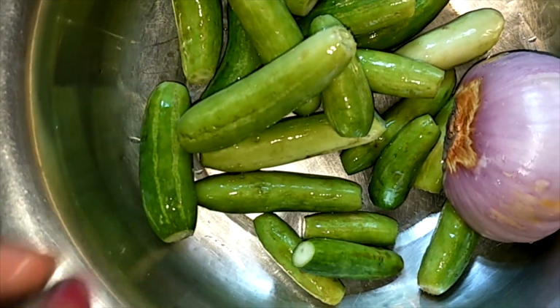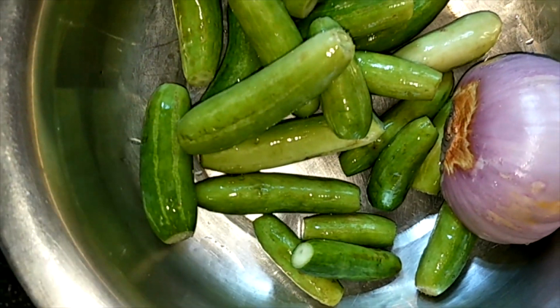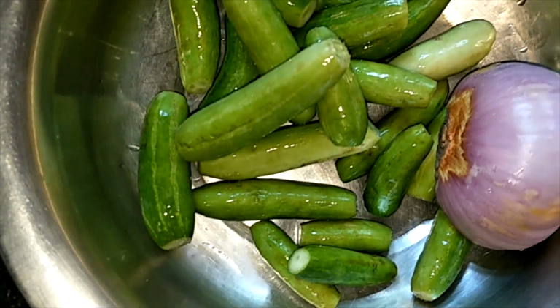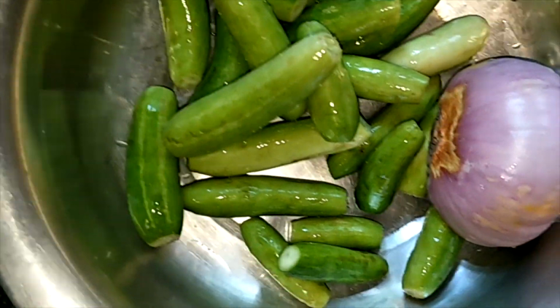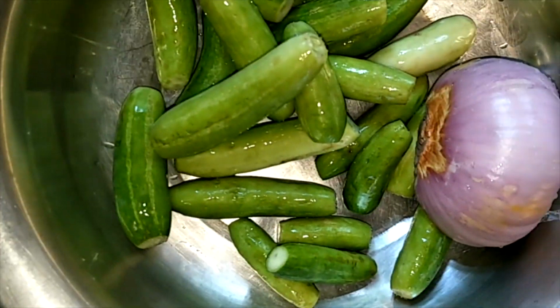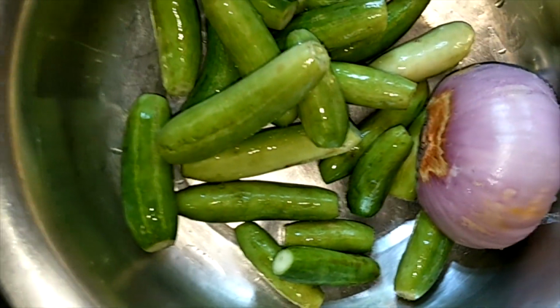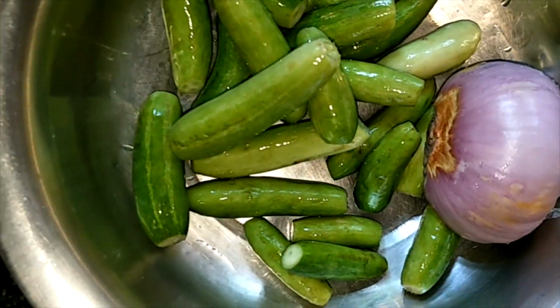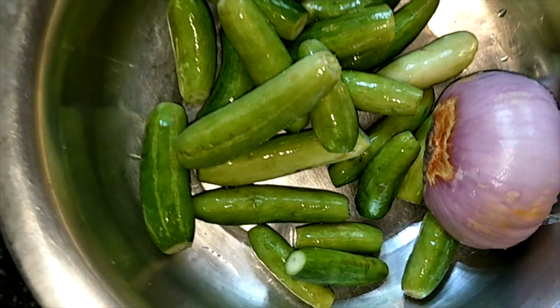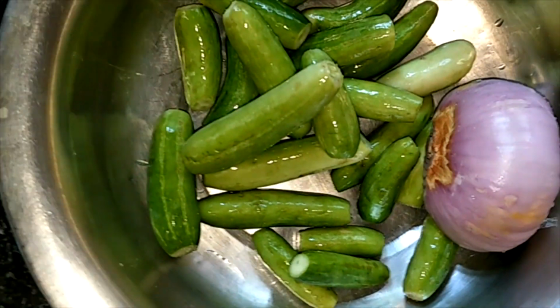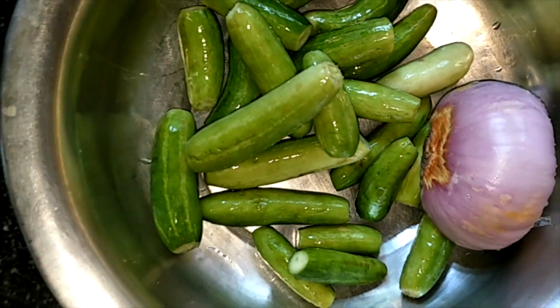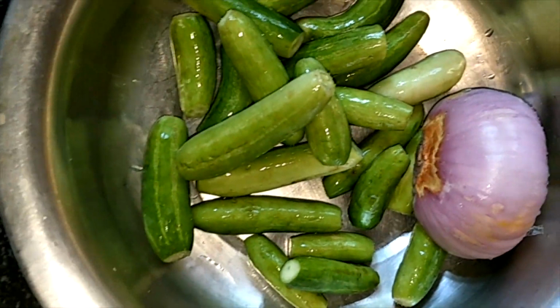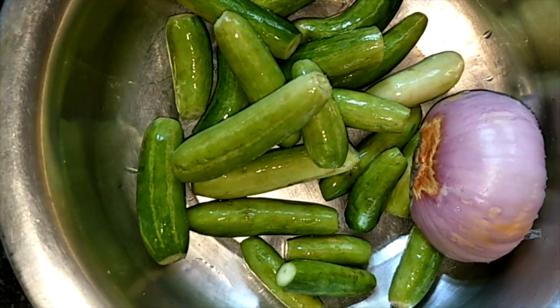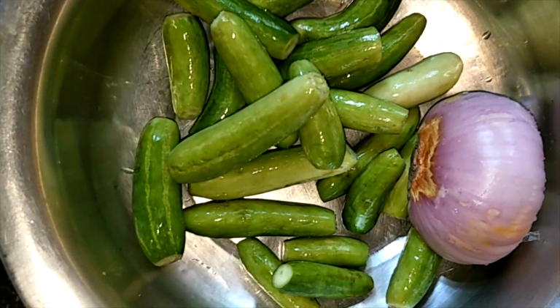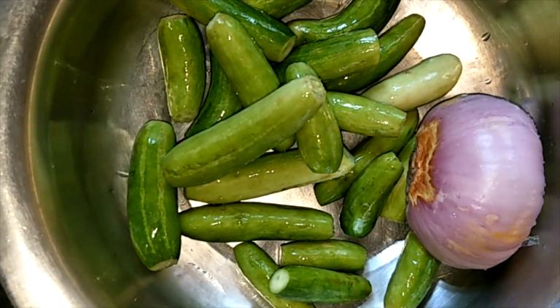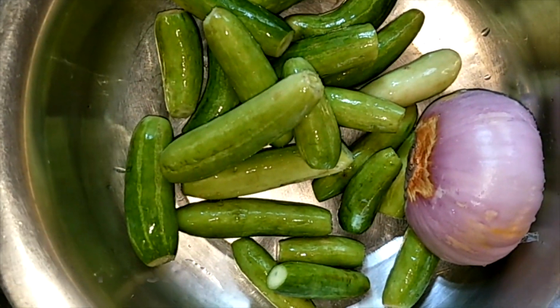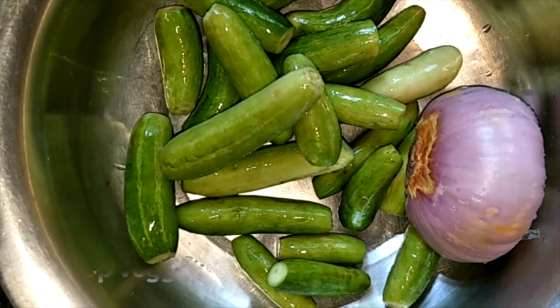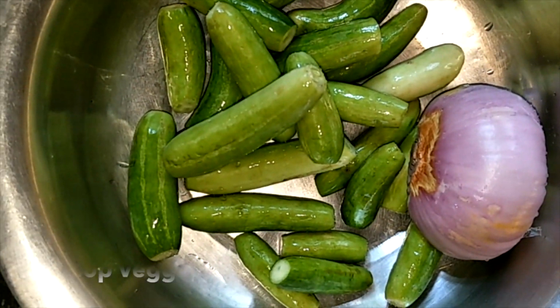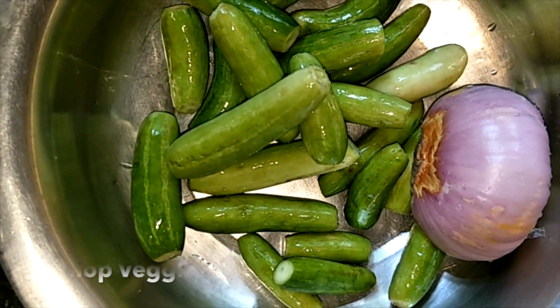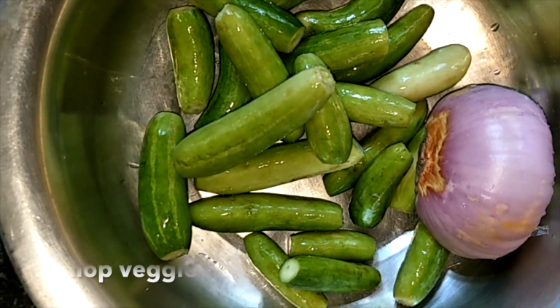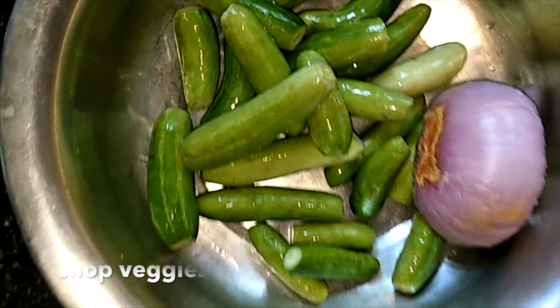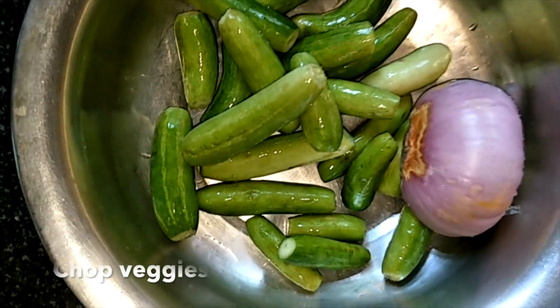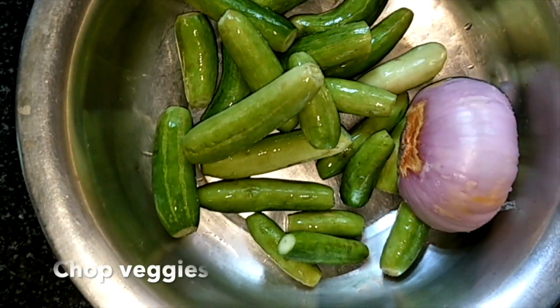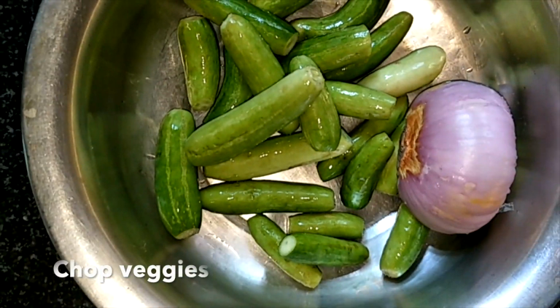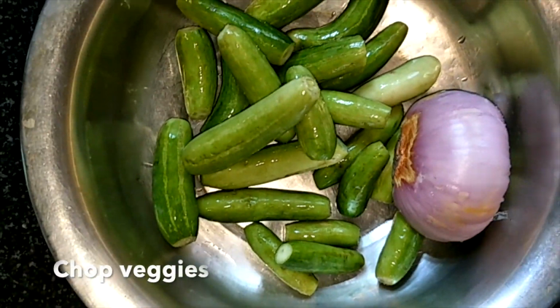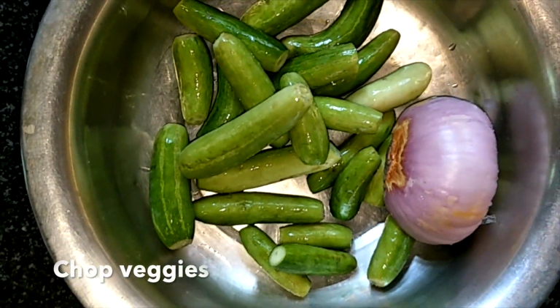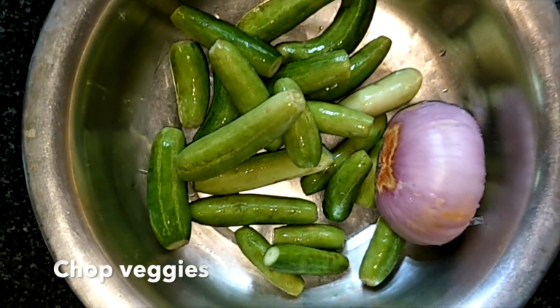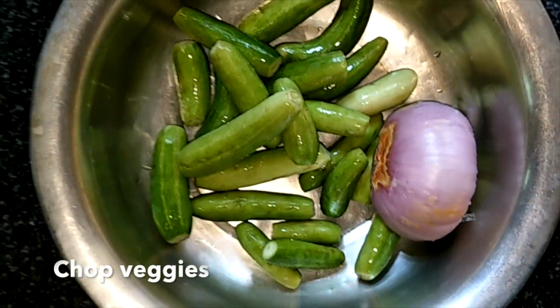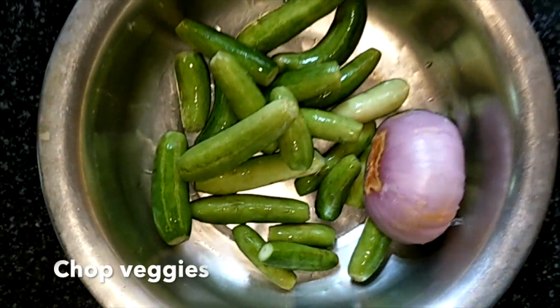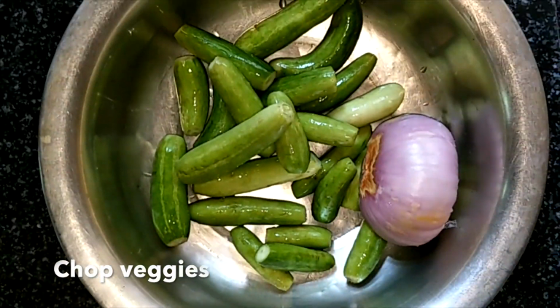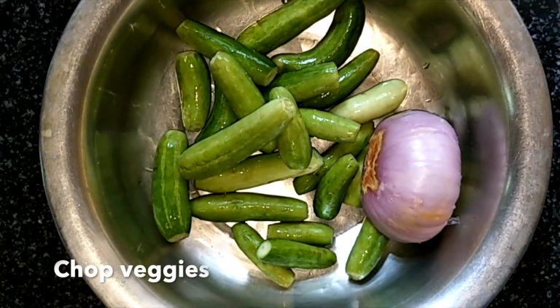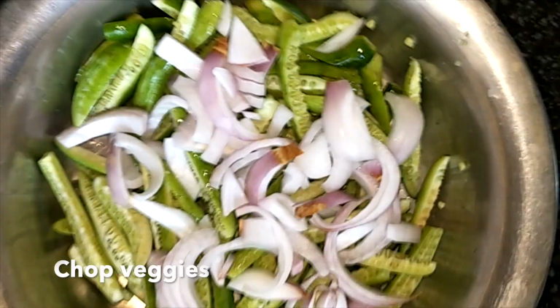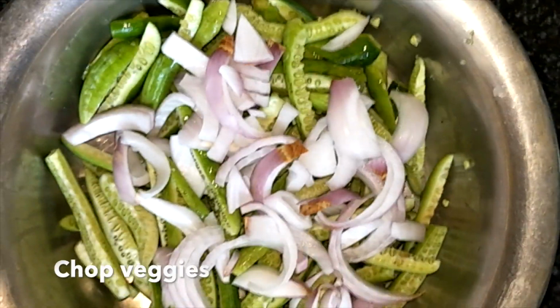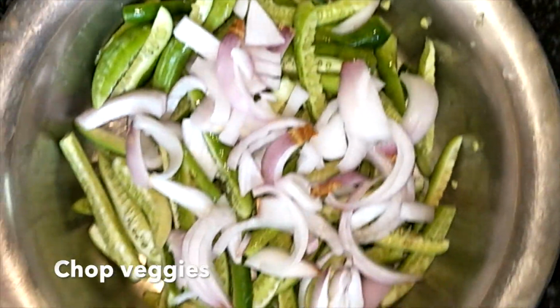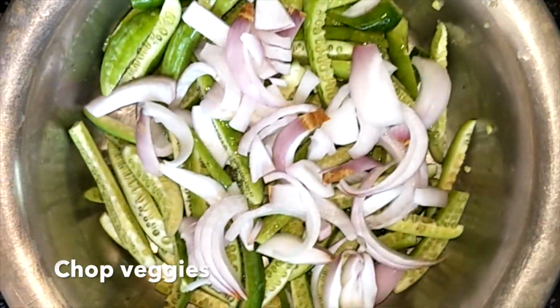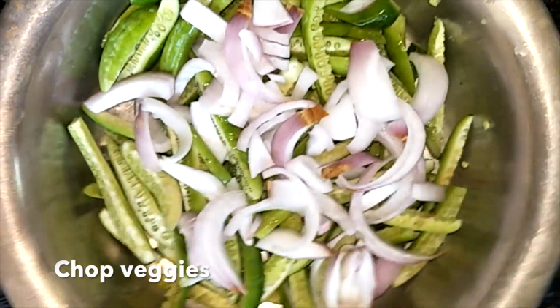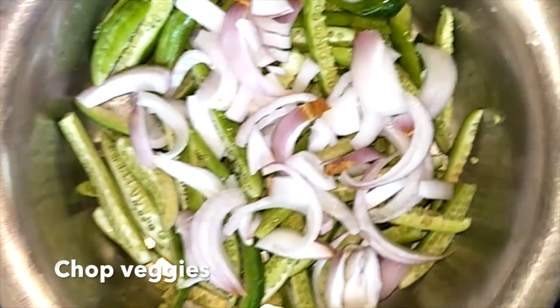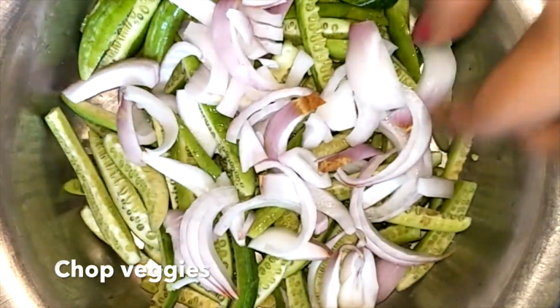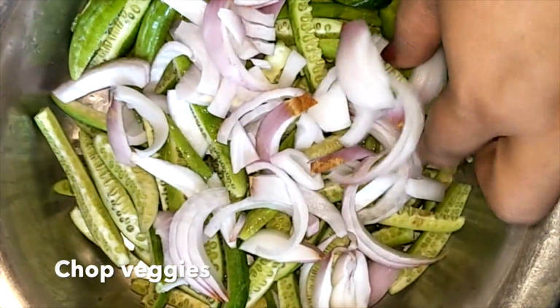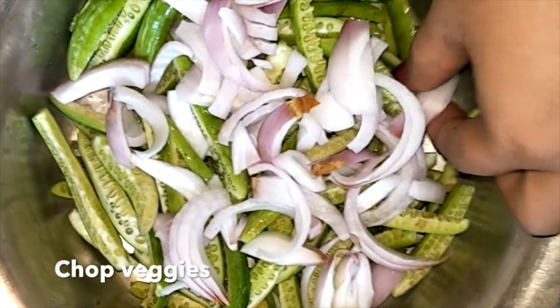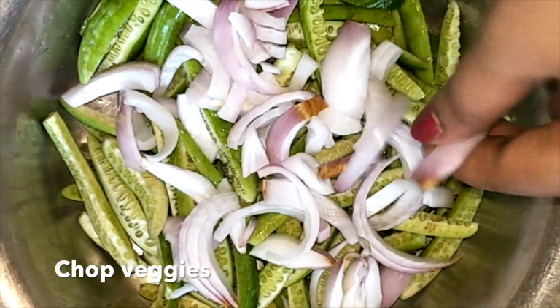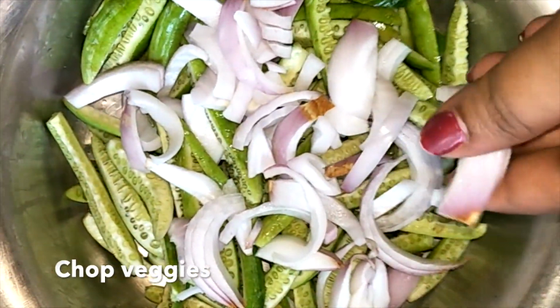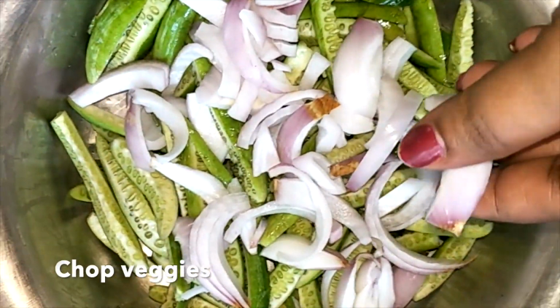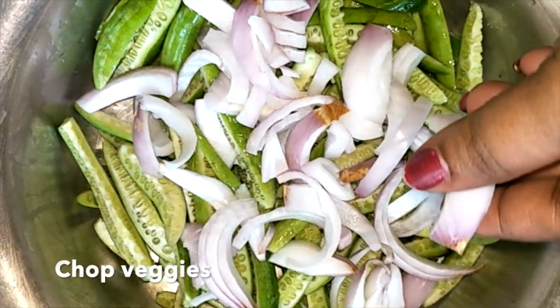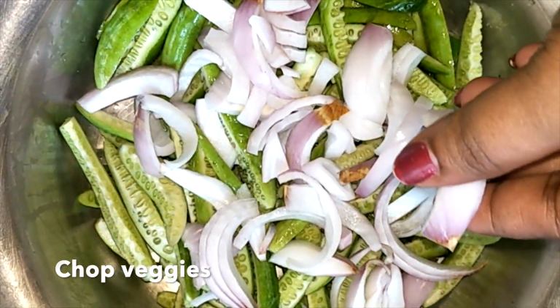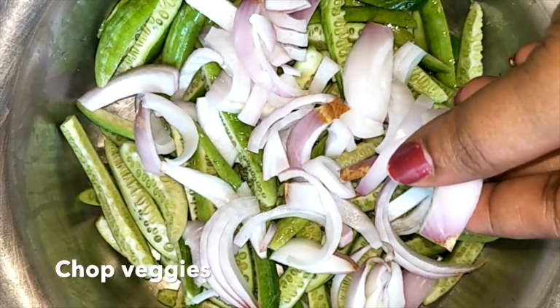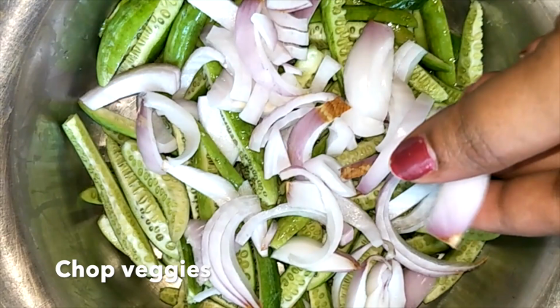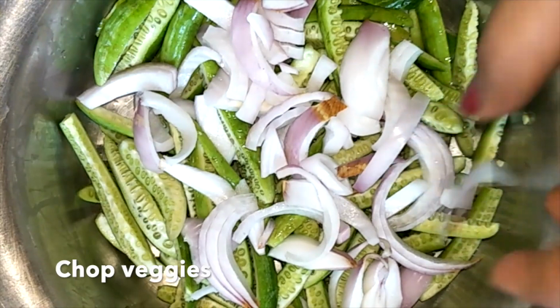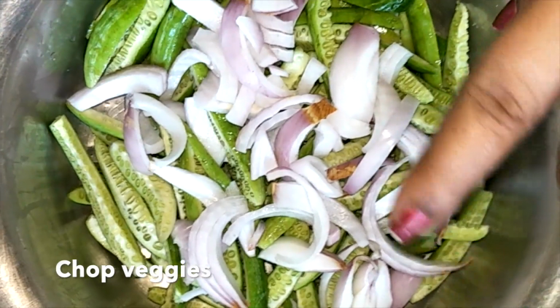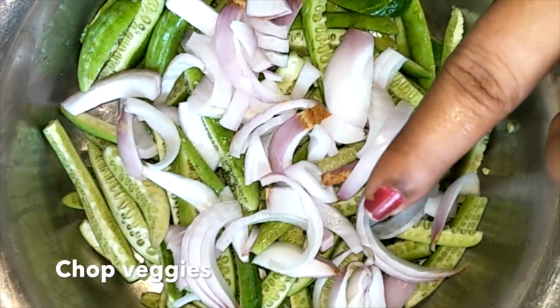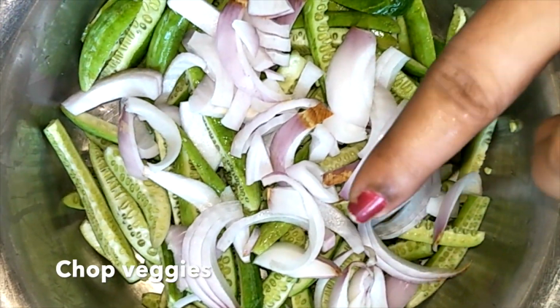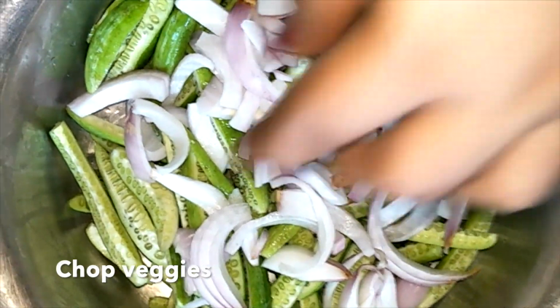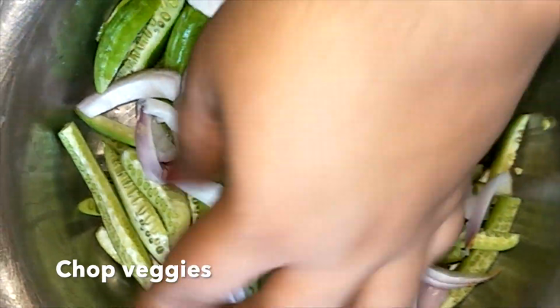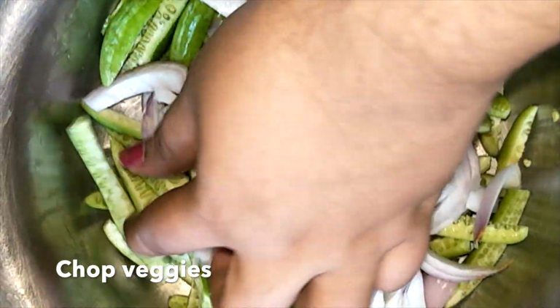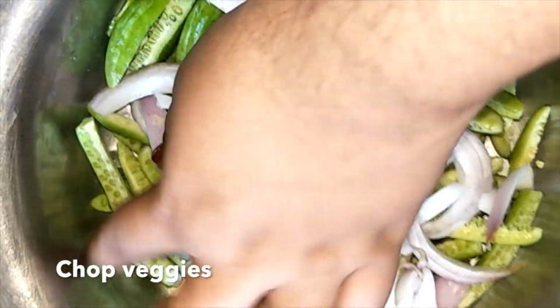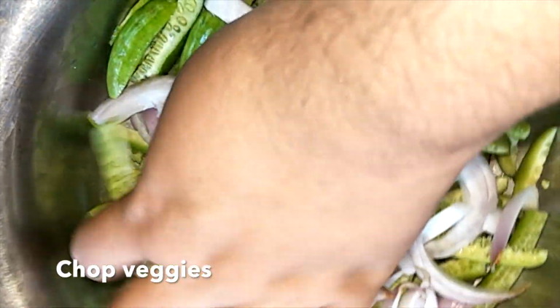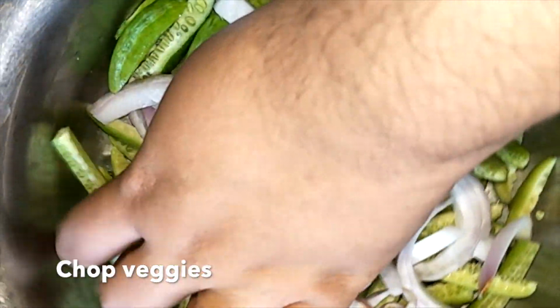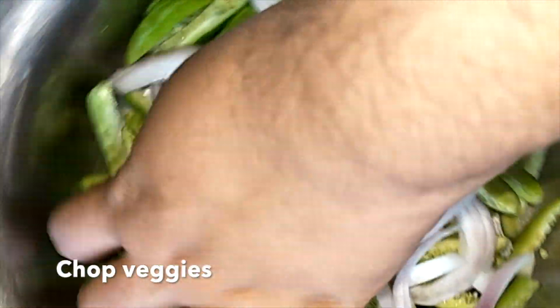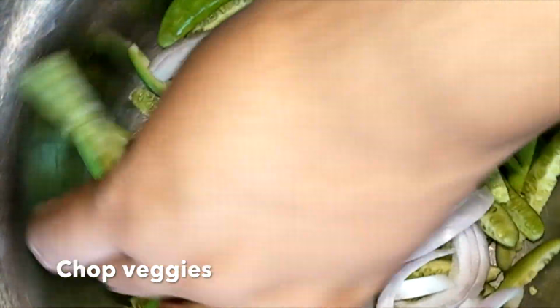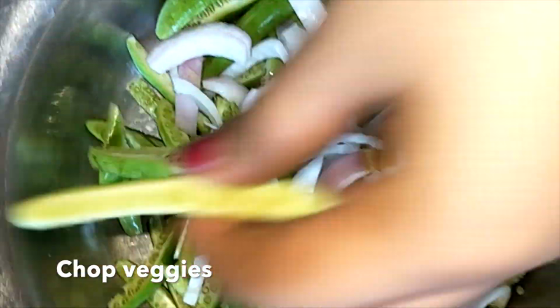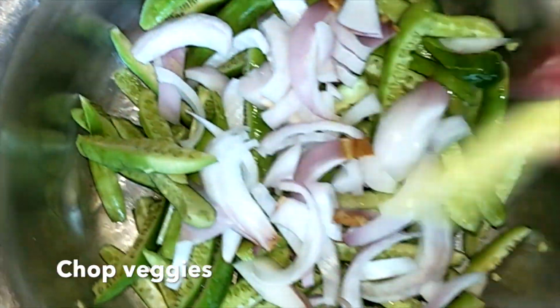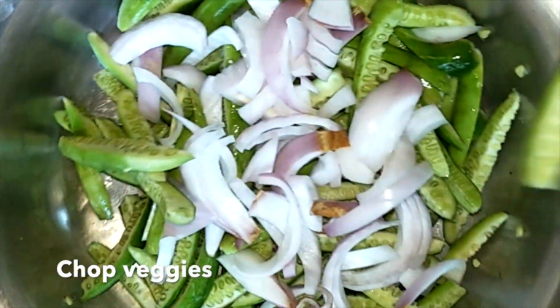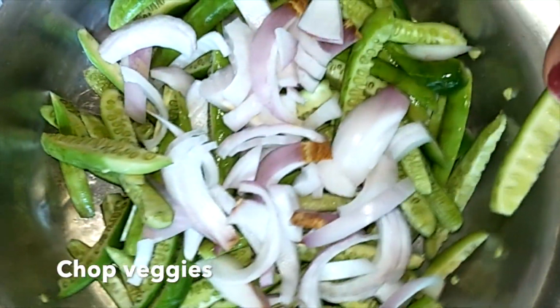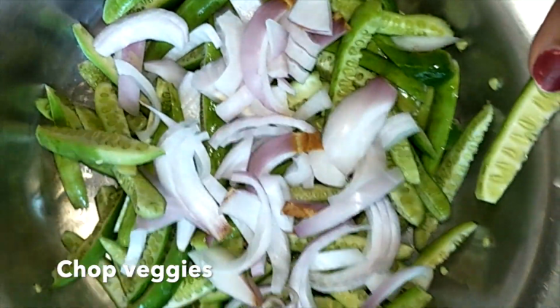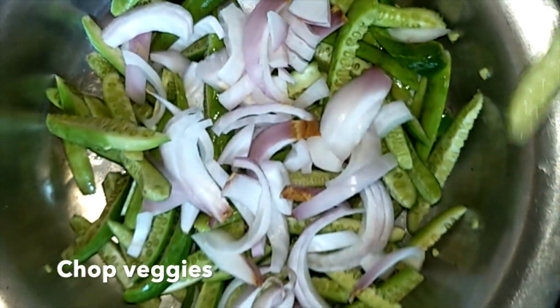Let's see how to cut them. Remove the tips, cut them into two halves, and slice them into thin strips.